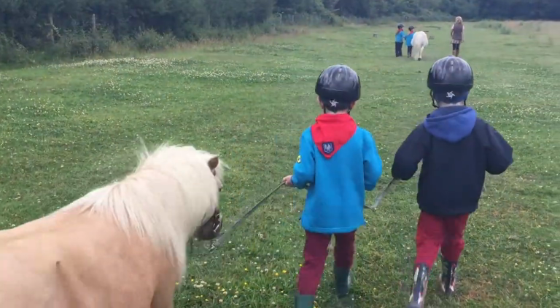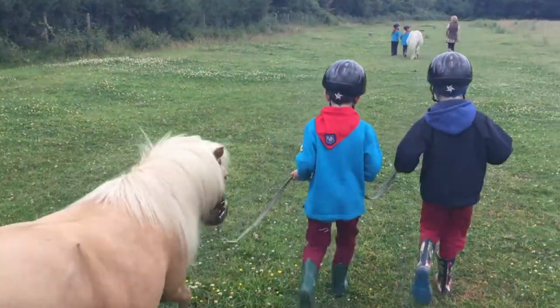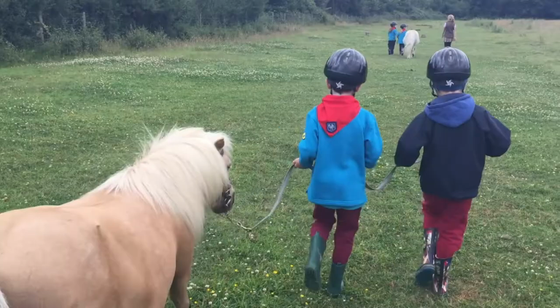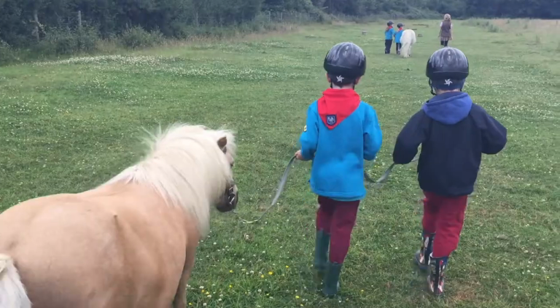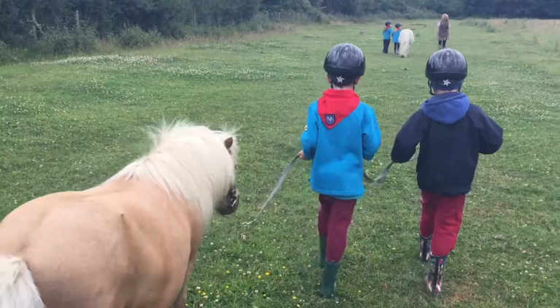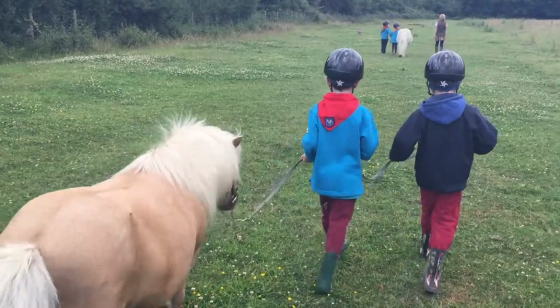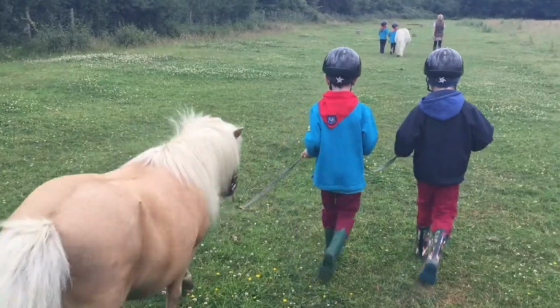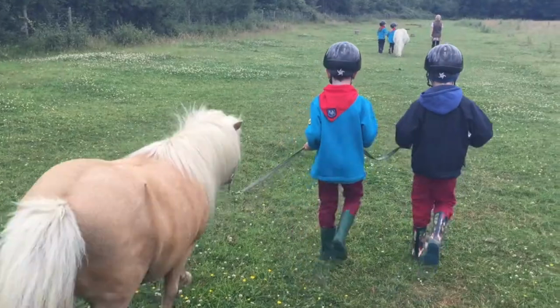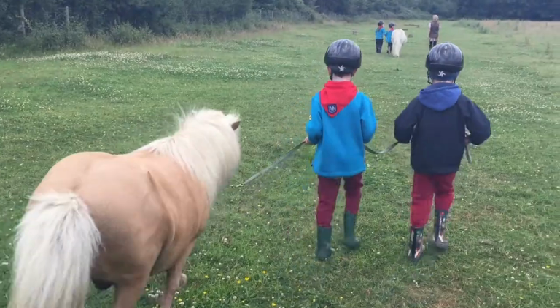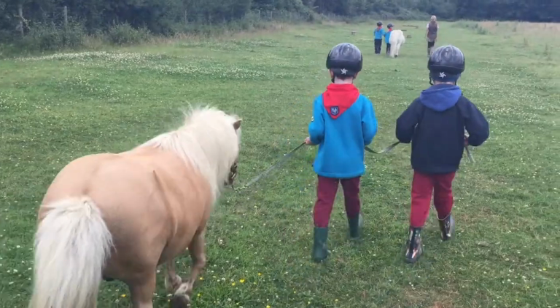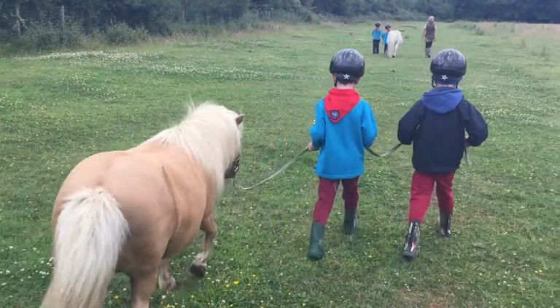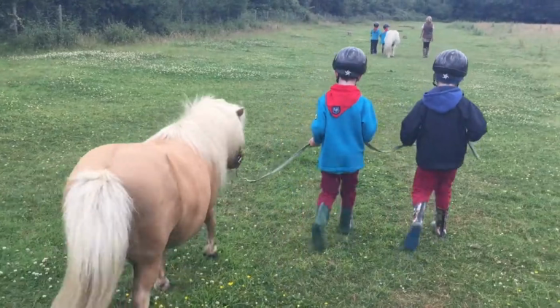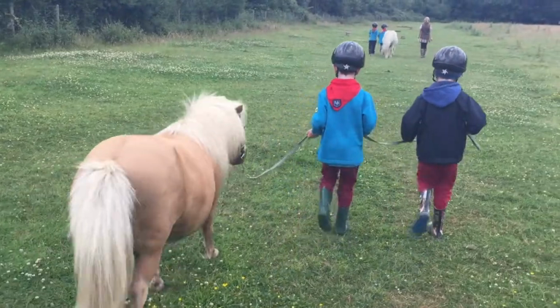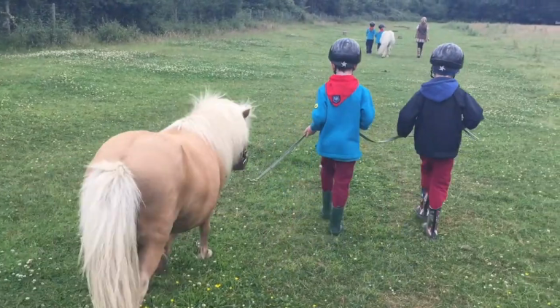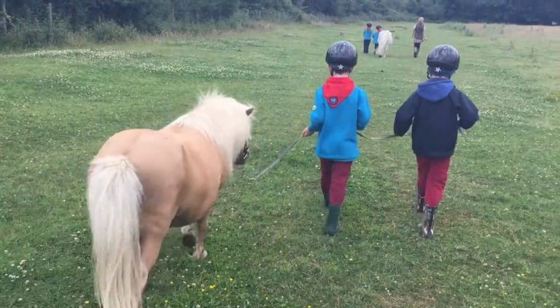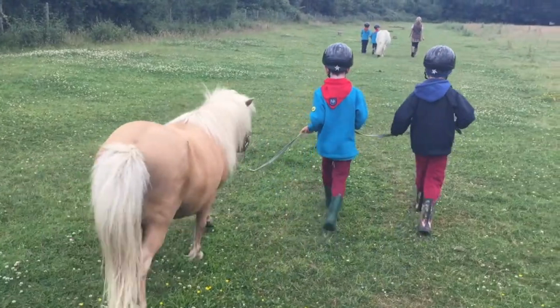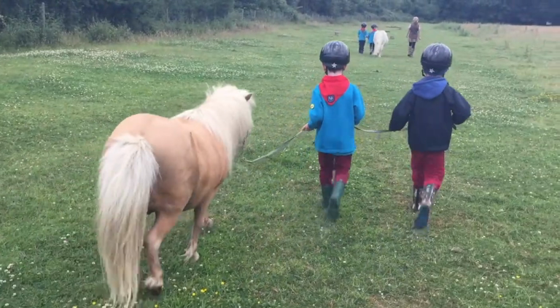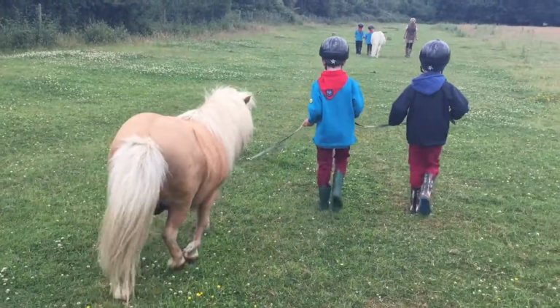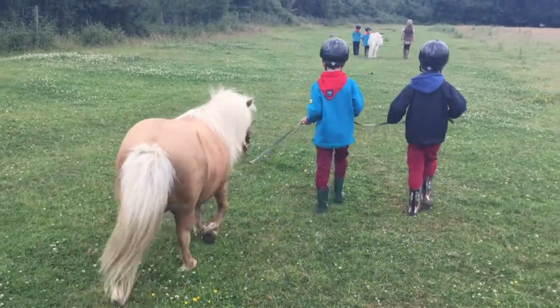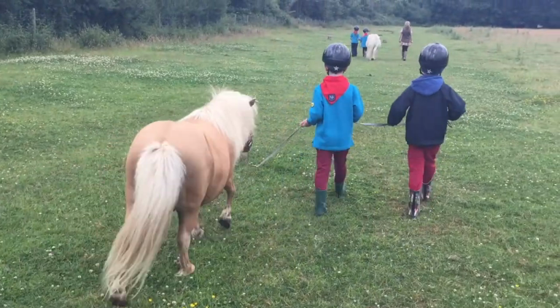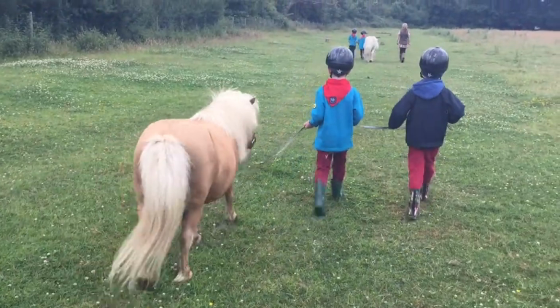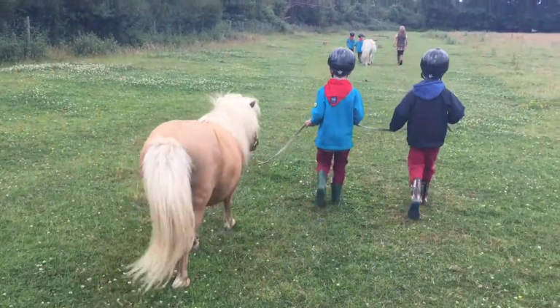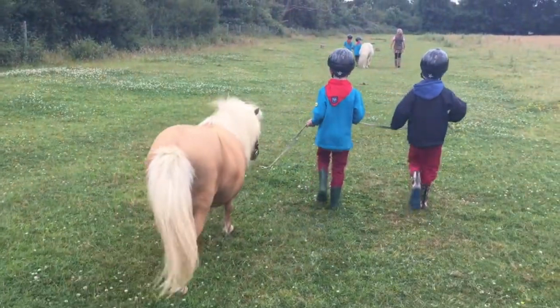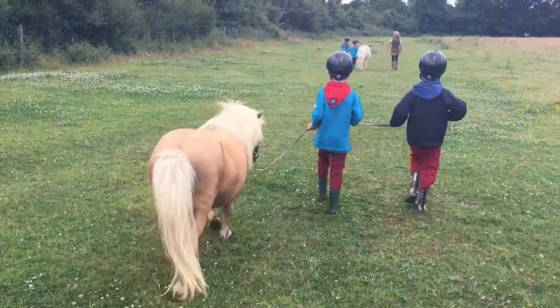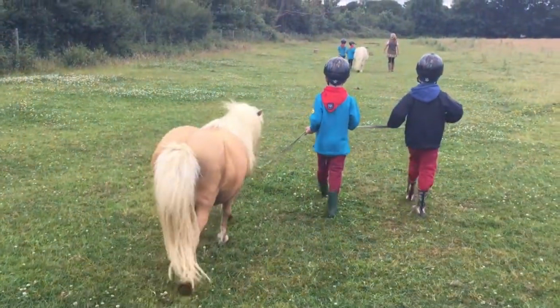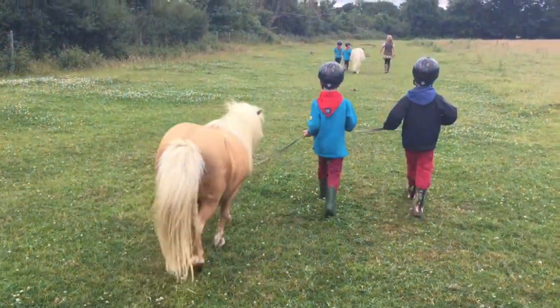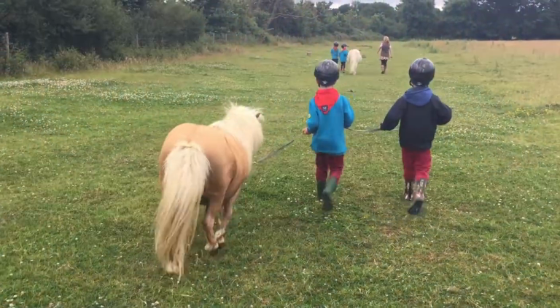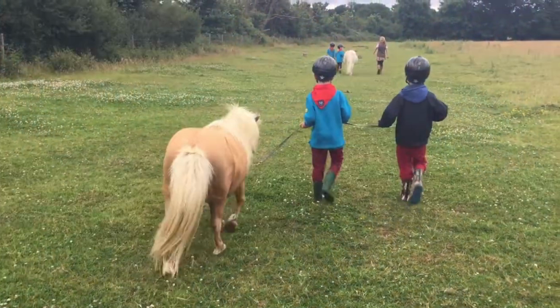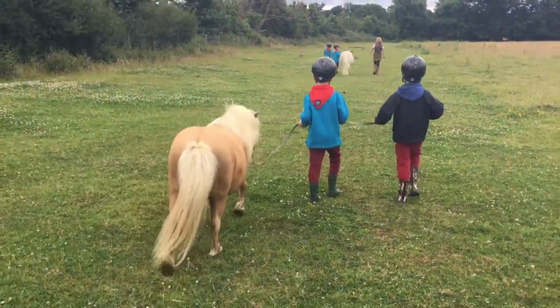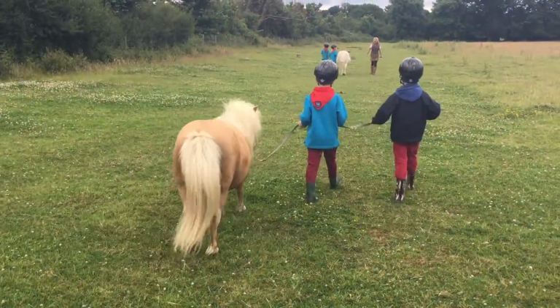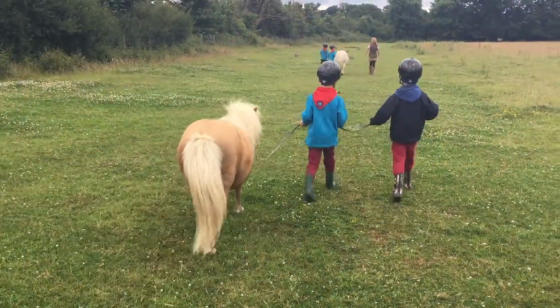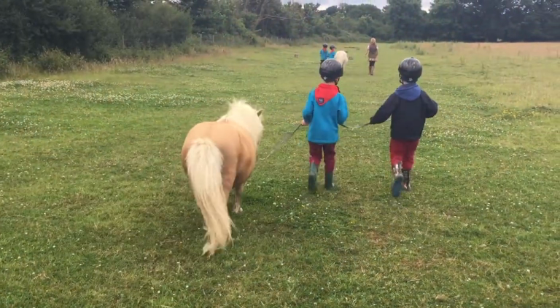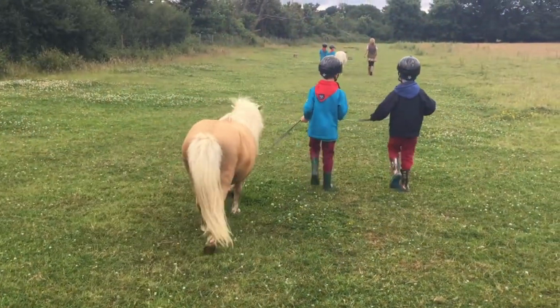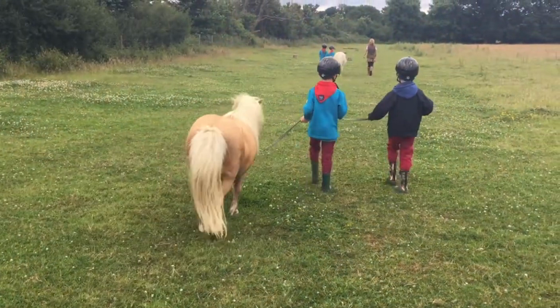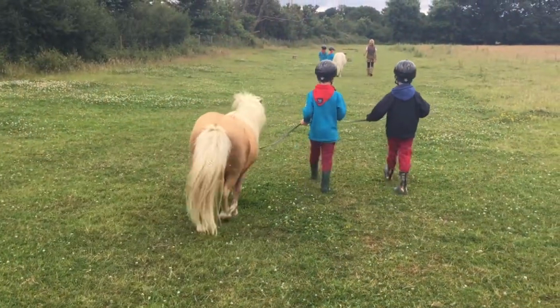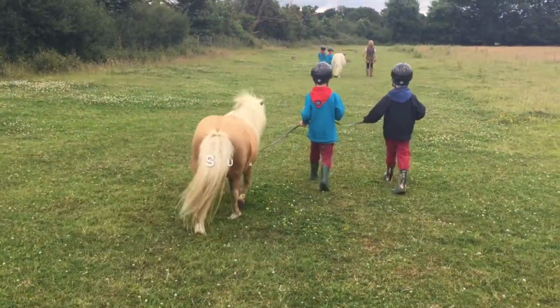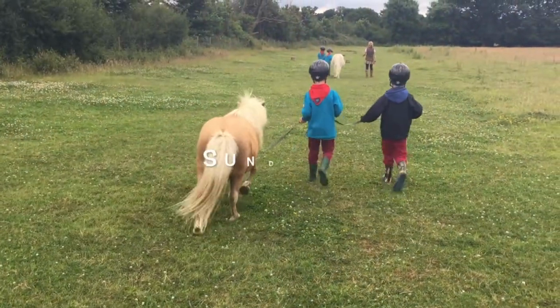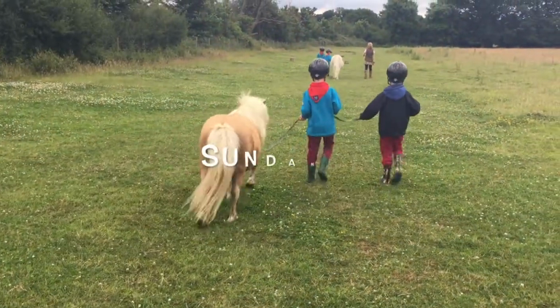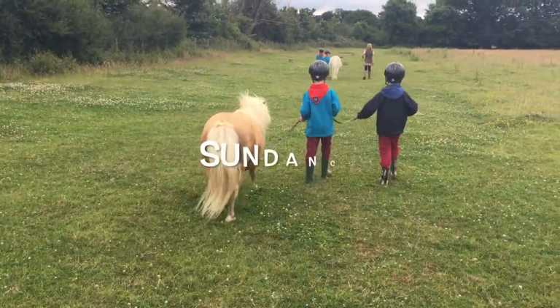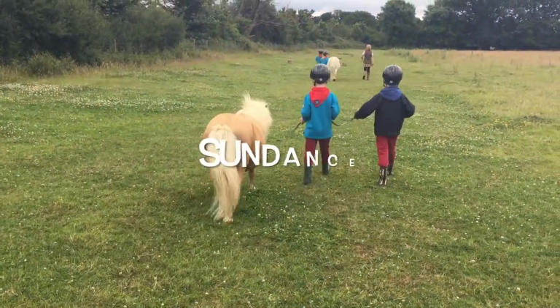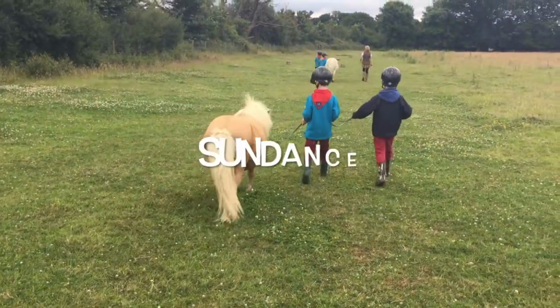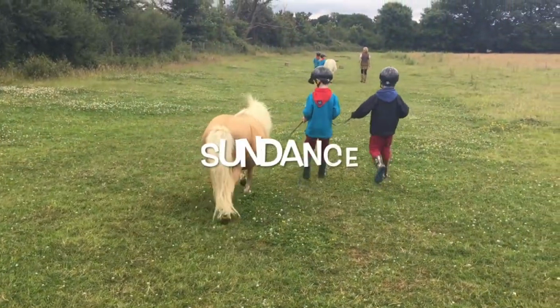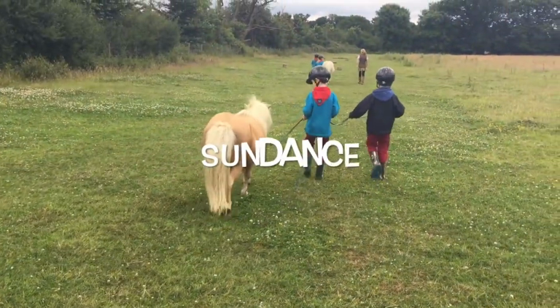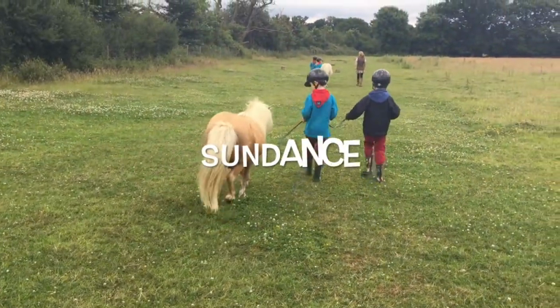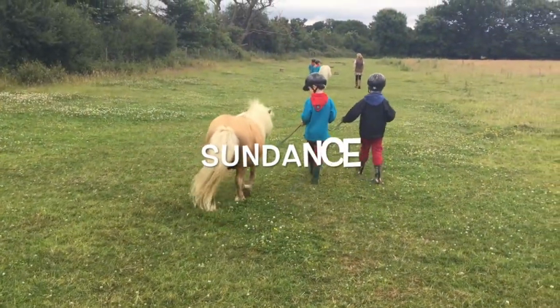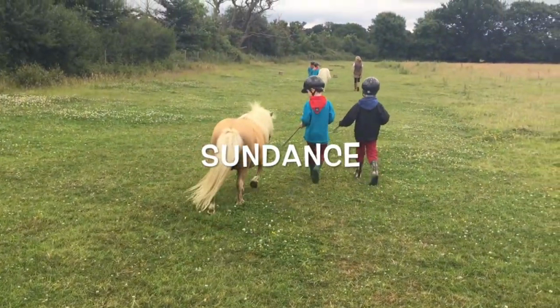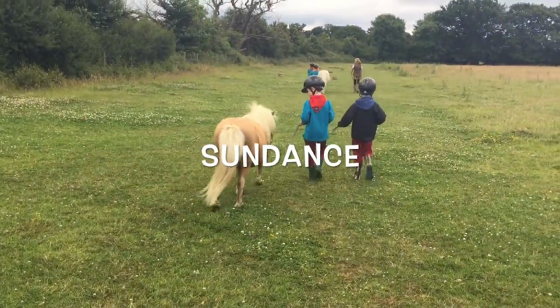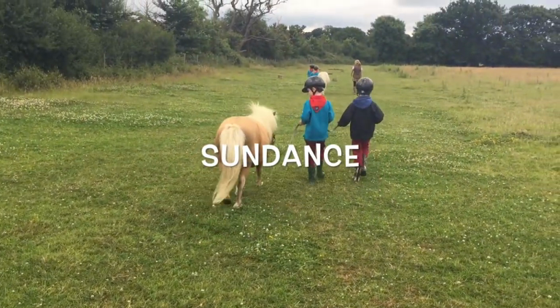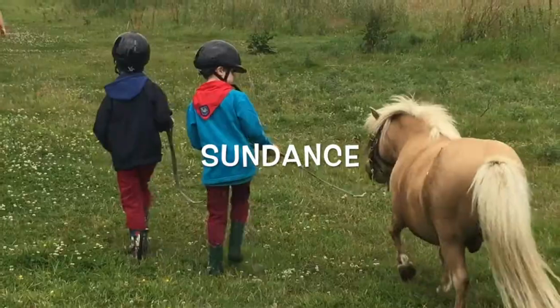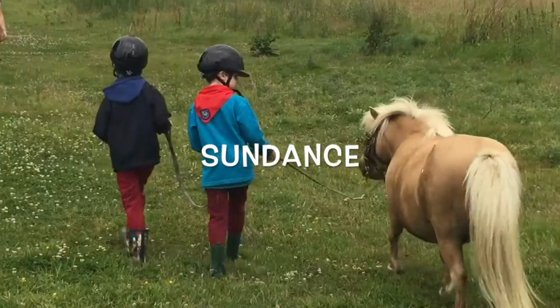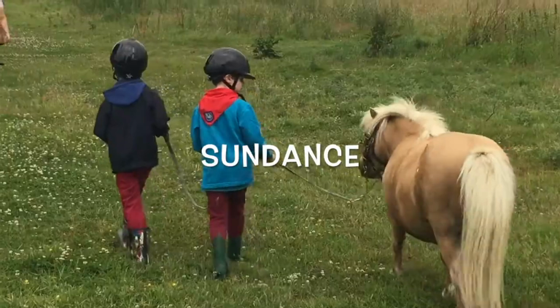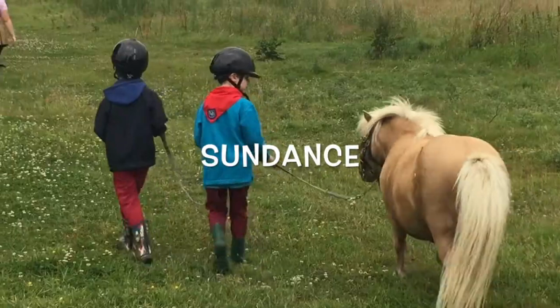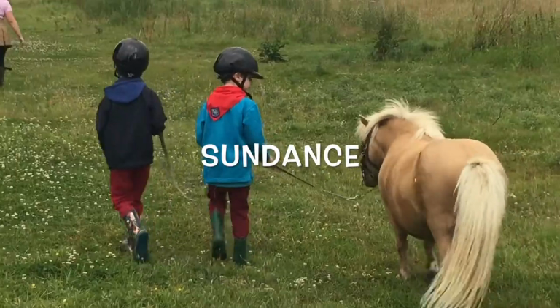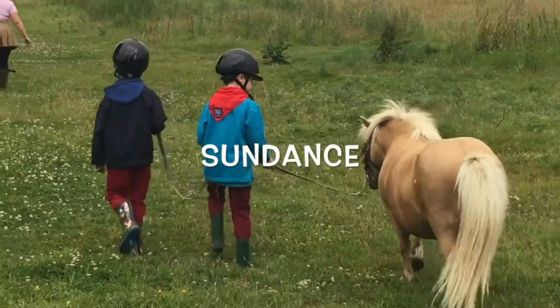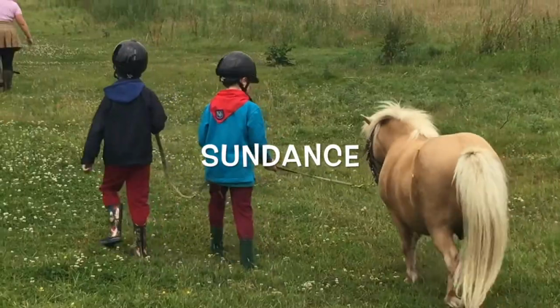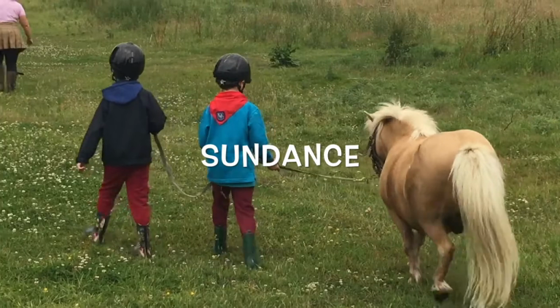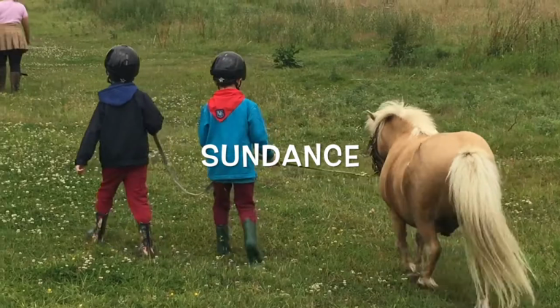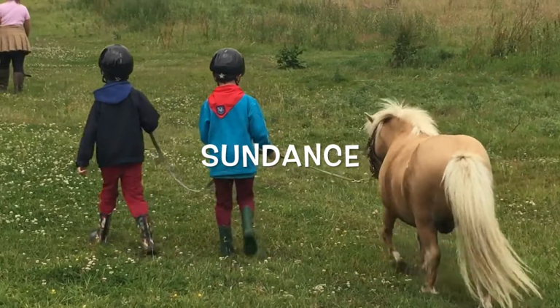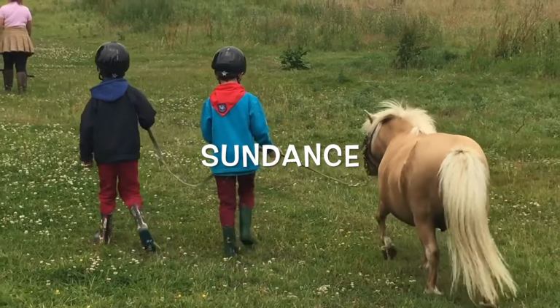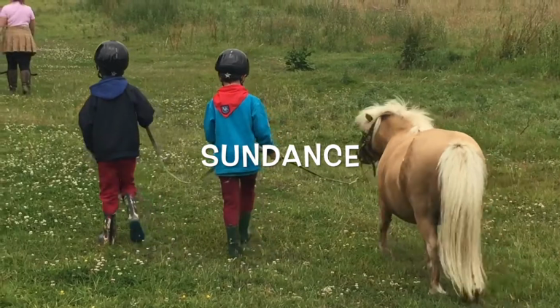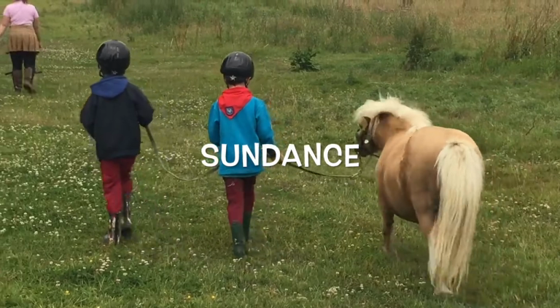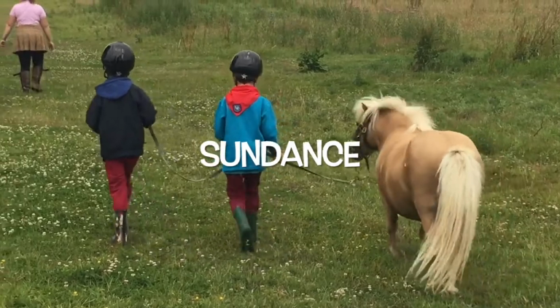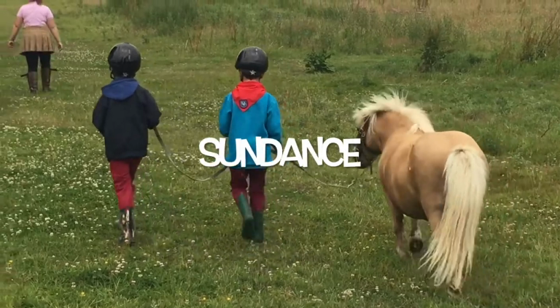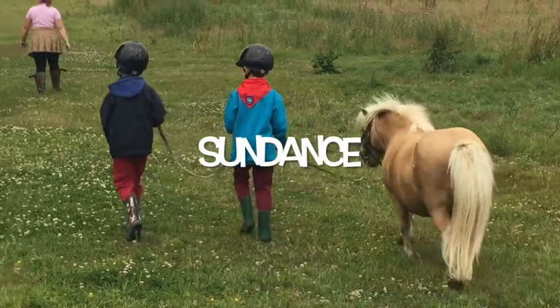Yes, that's much better. Well done Sundance, very nice.